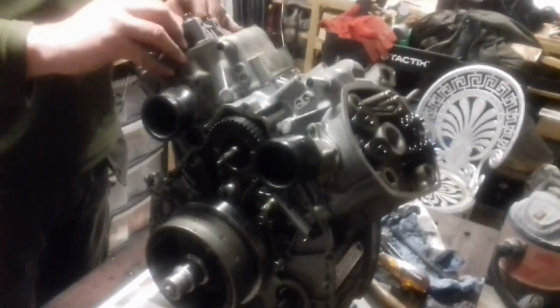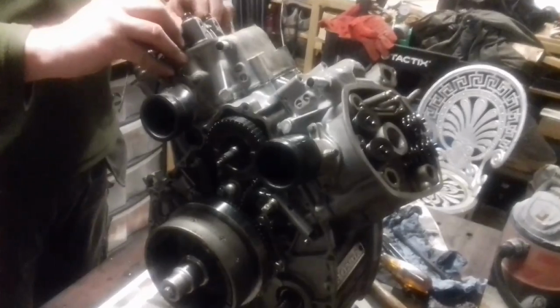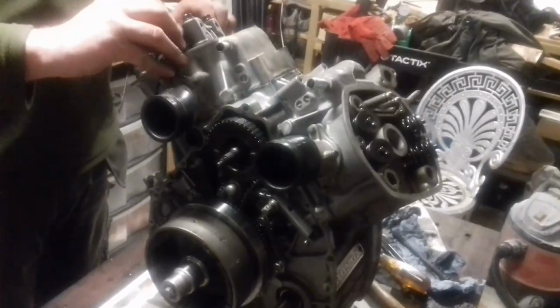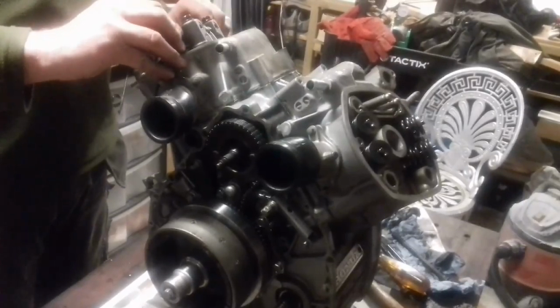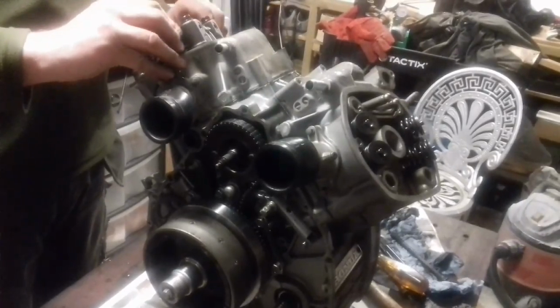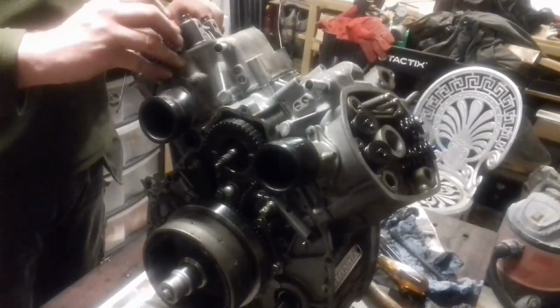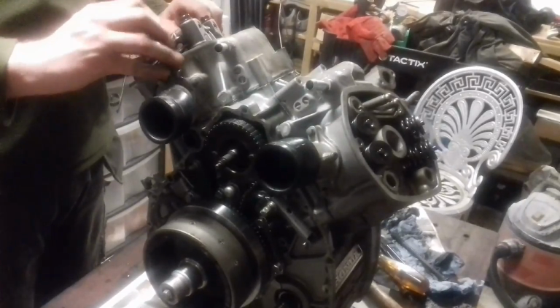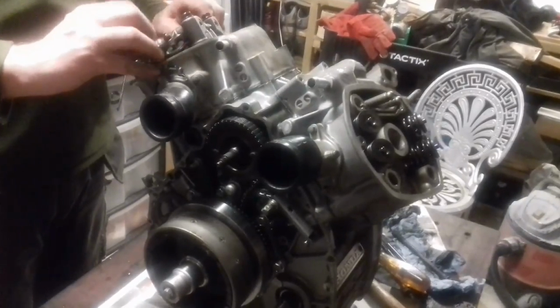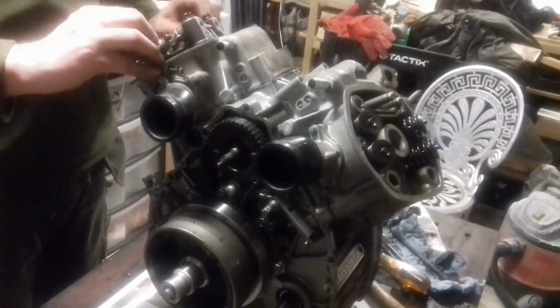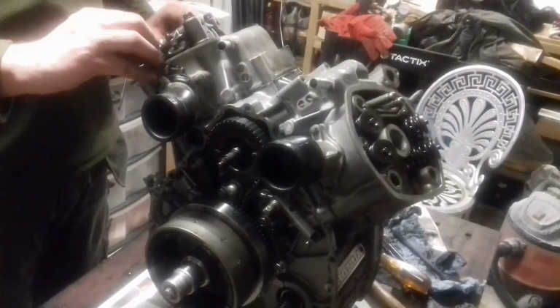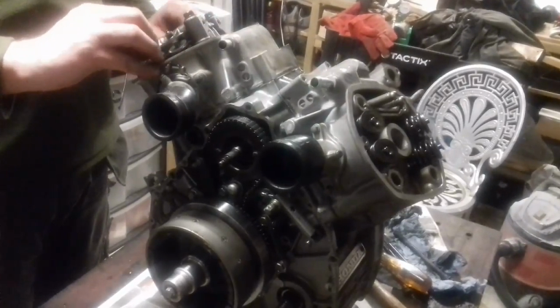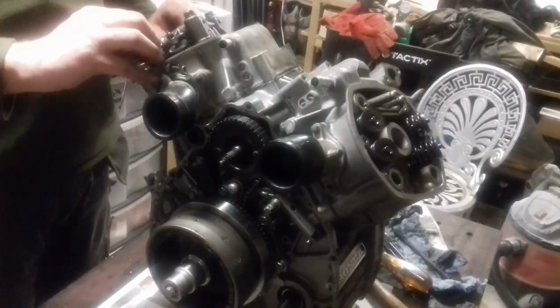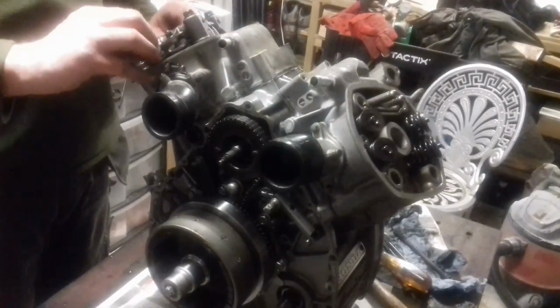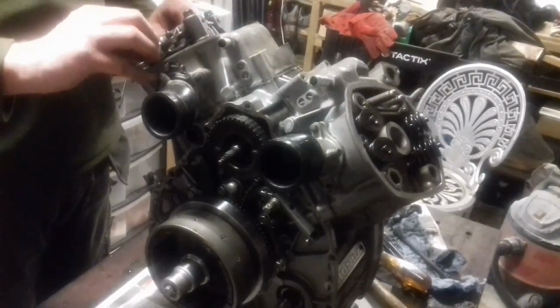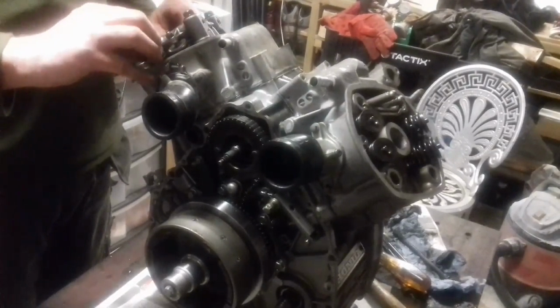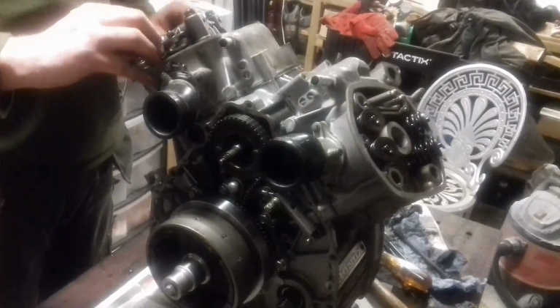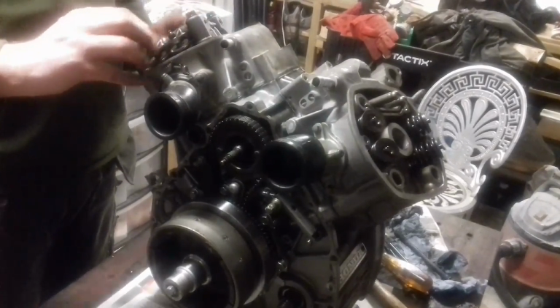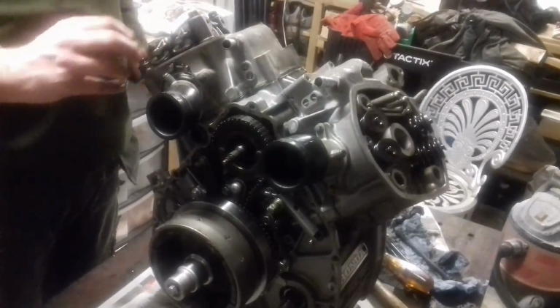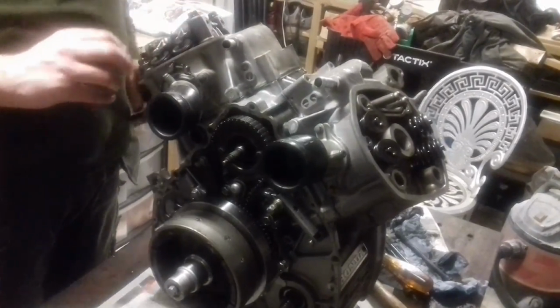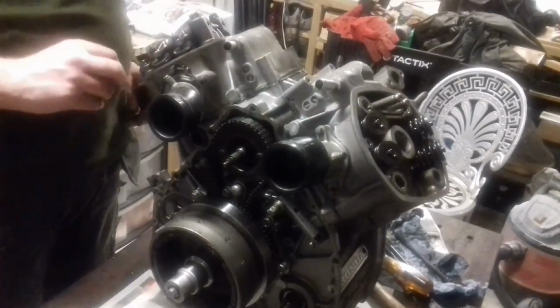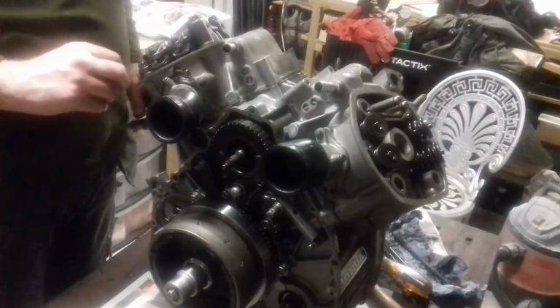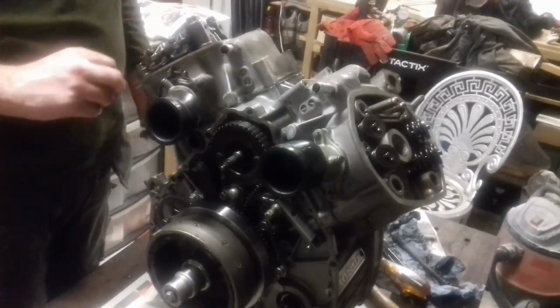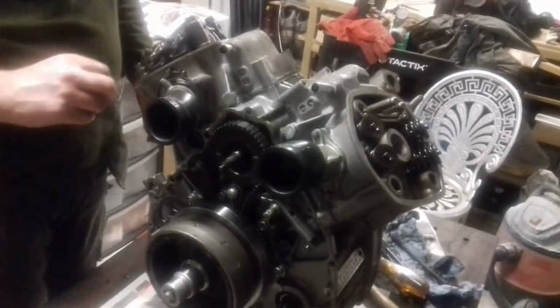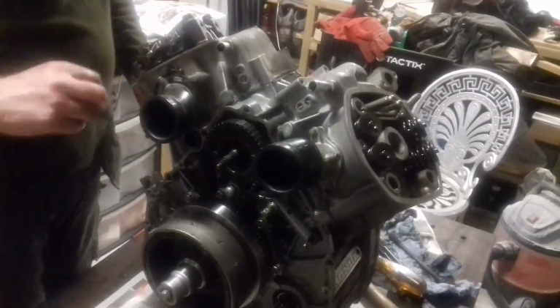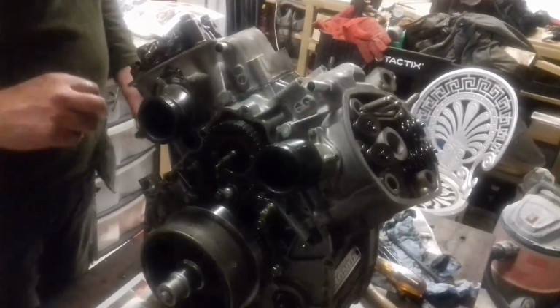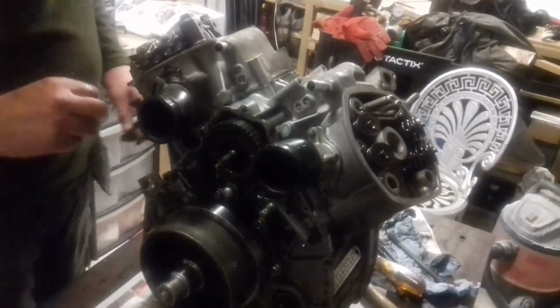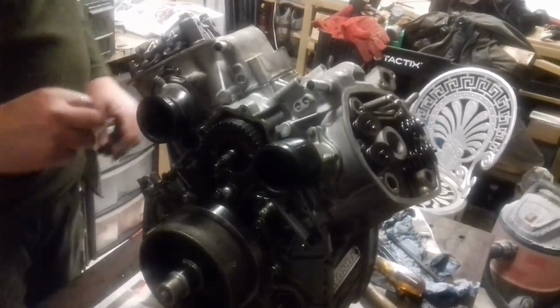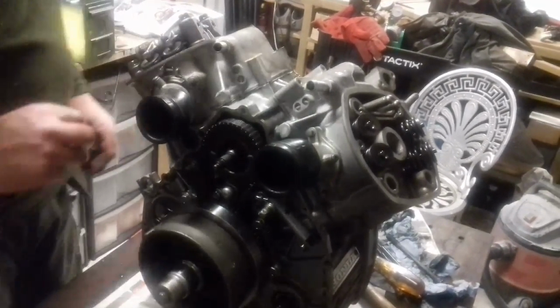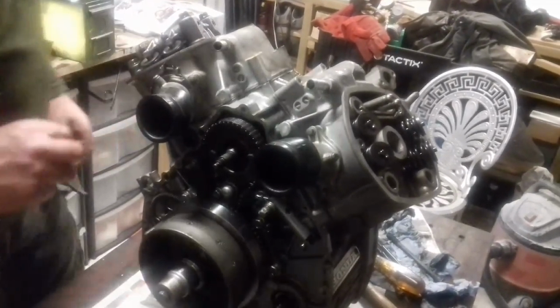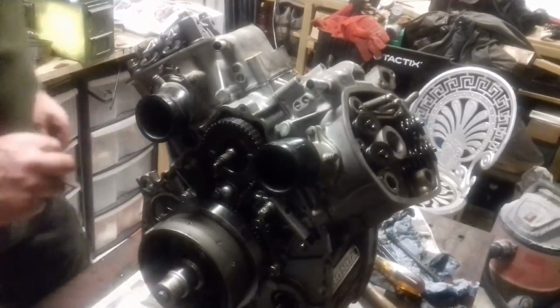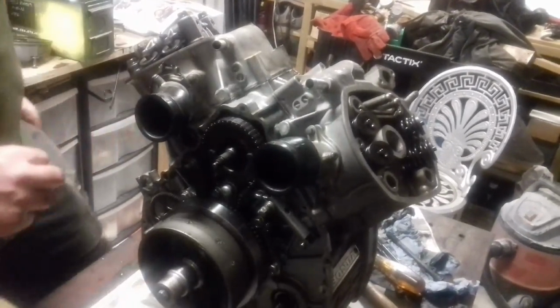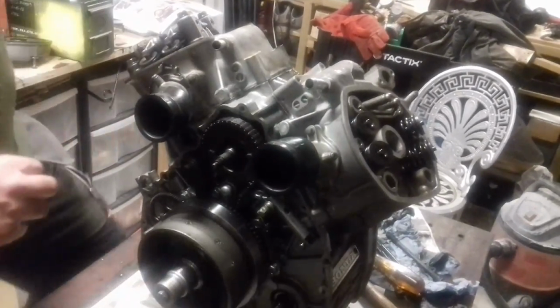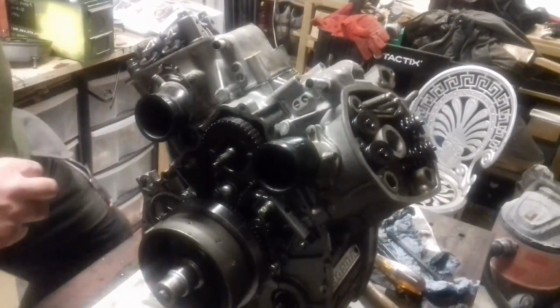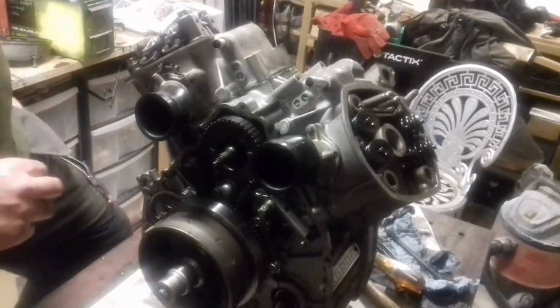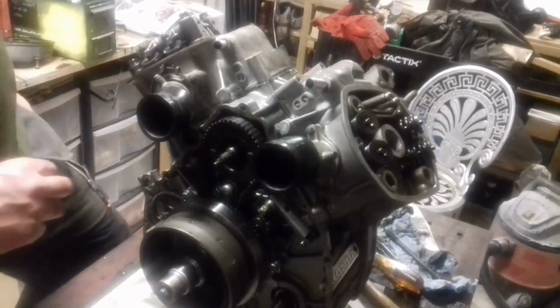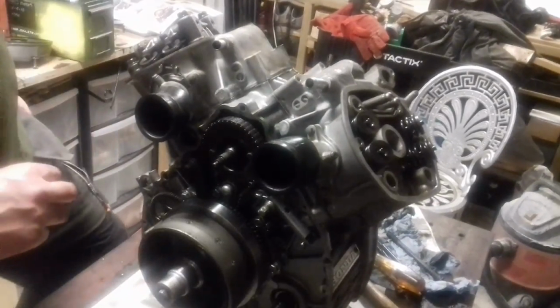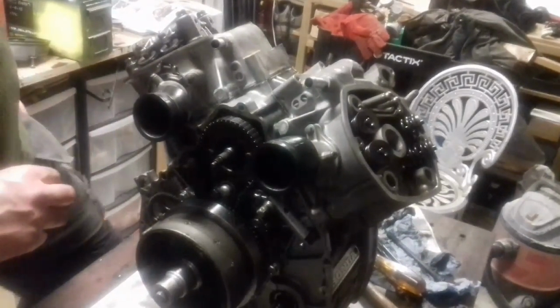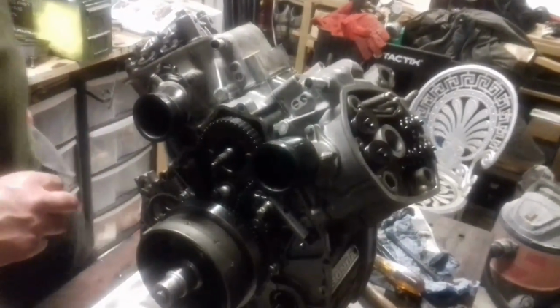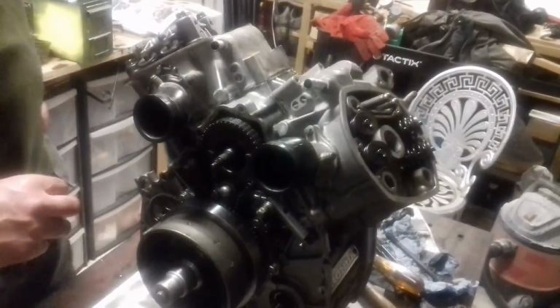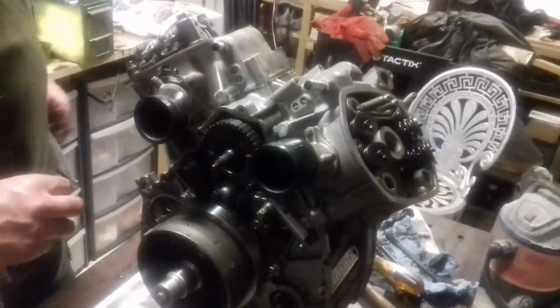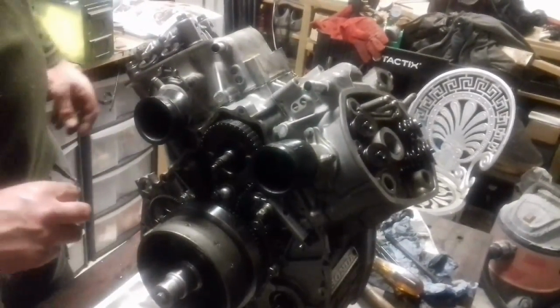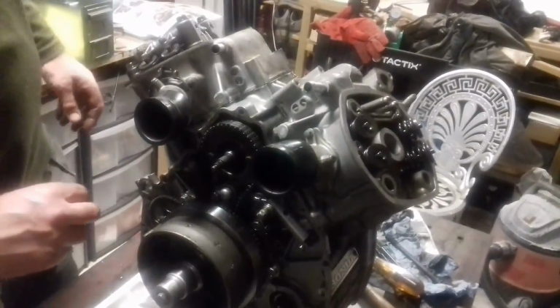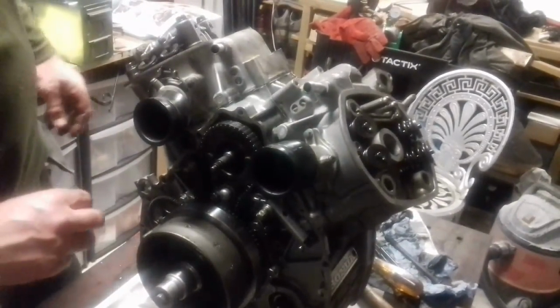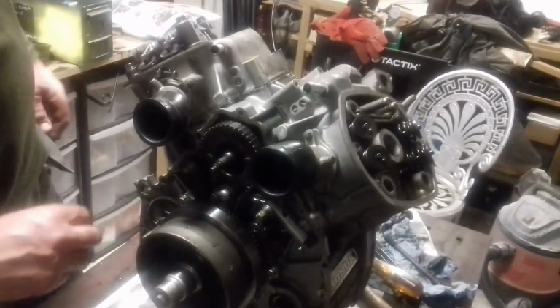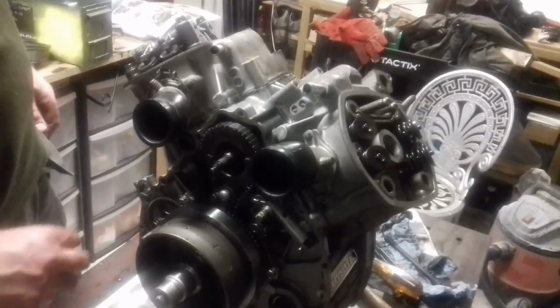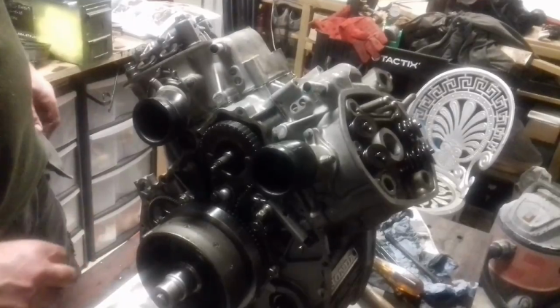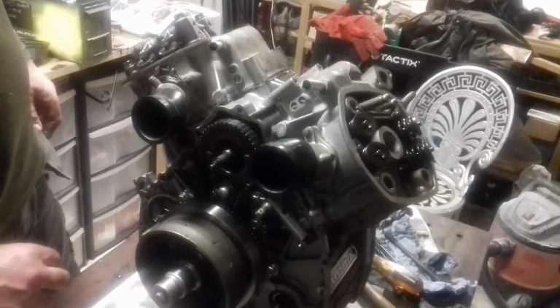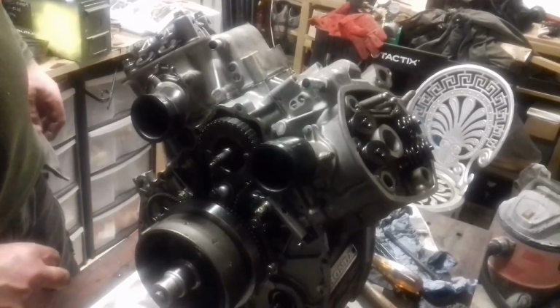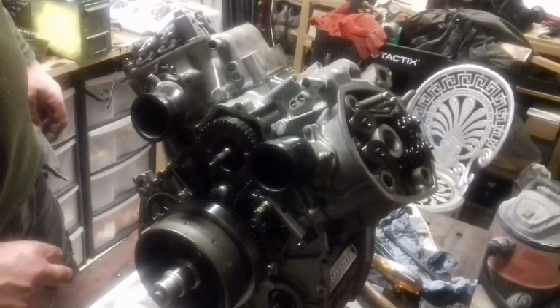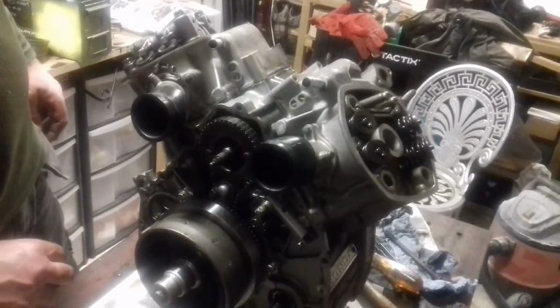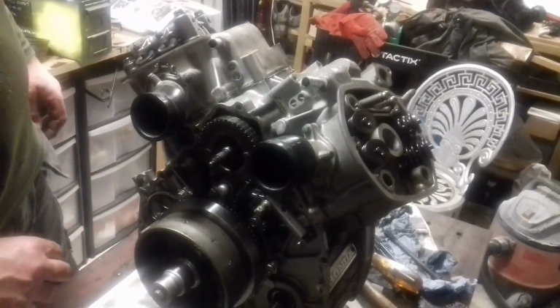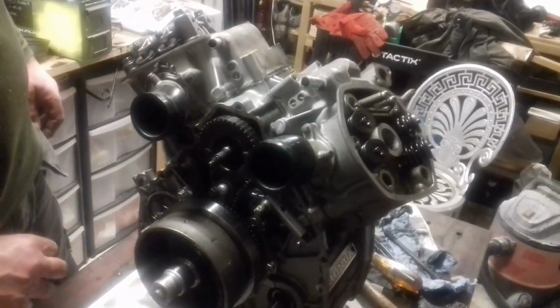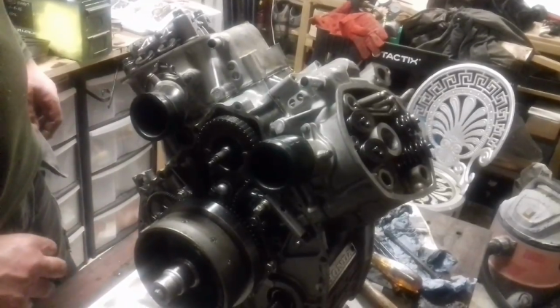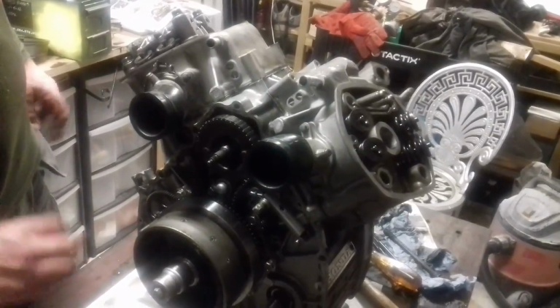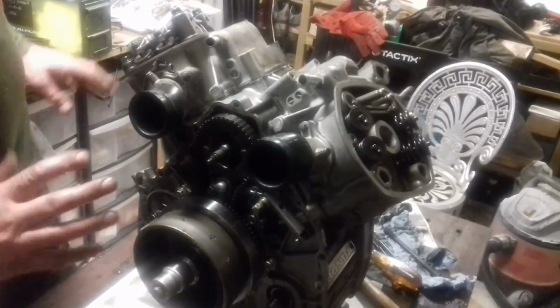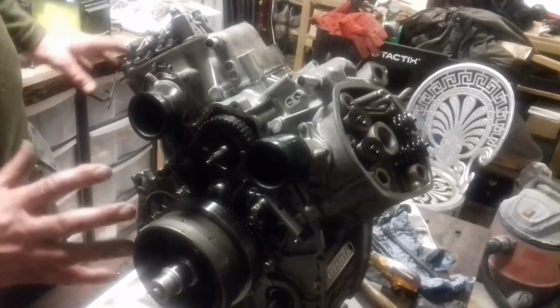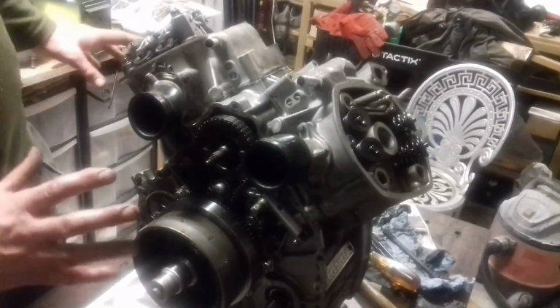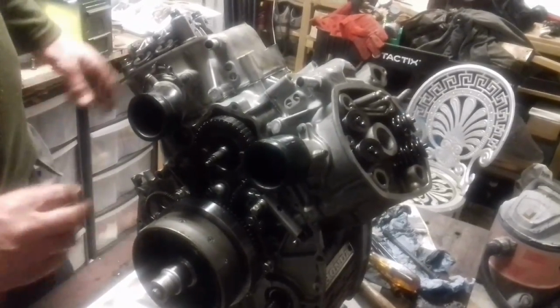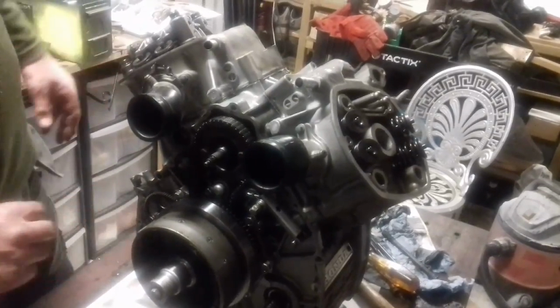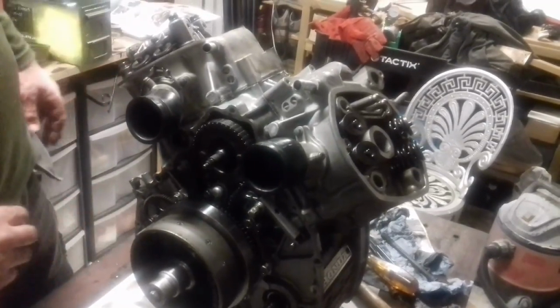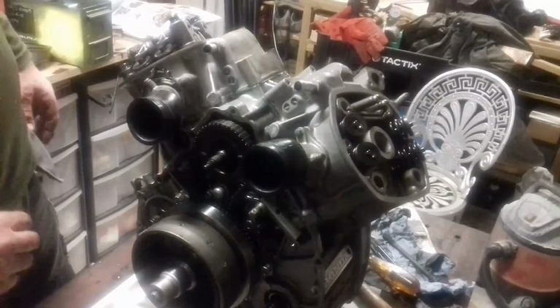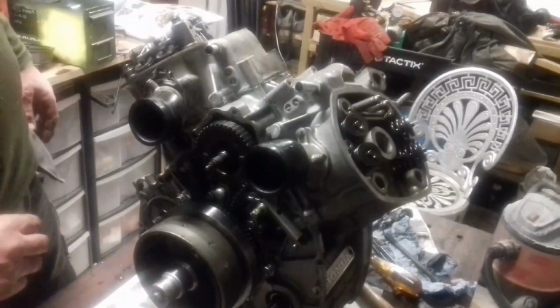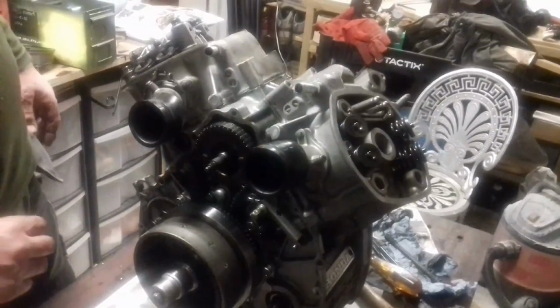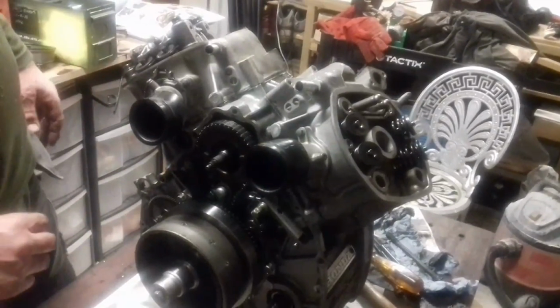We'll probably set the tappets while it's cold, if they need to be done while it's cold, which it probably does. Everything's tickety-boo.